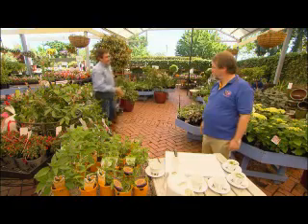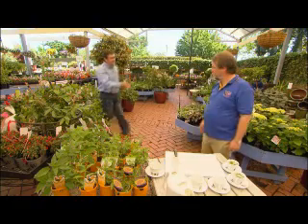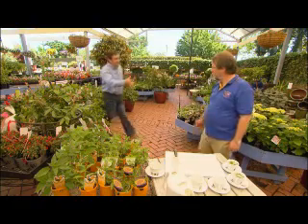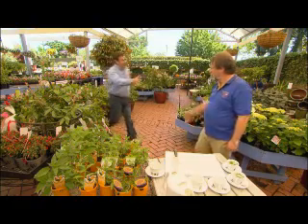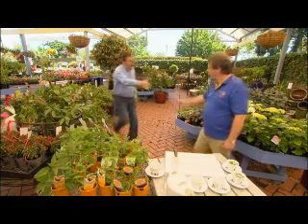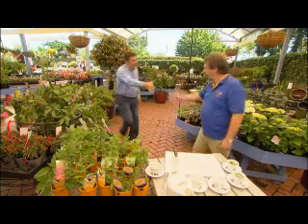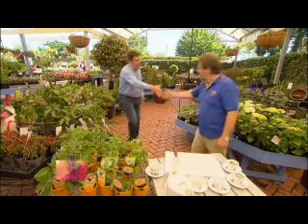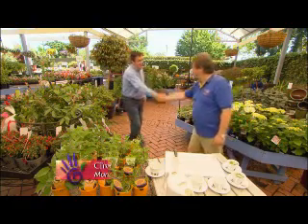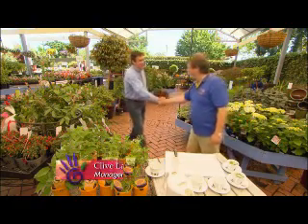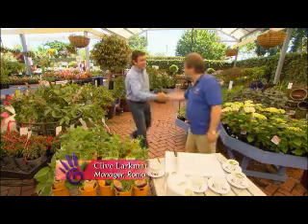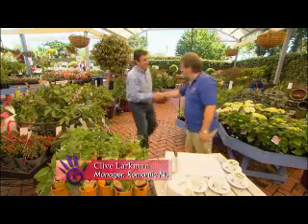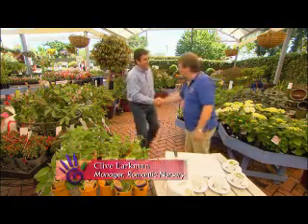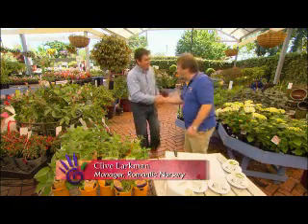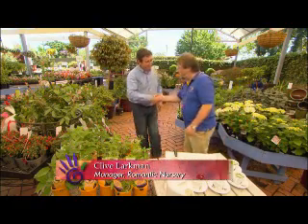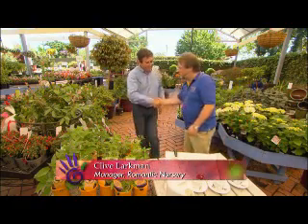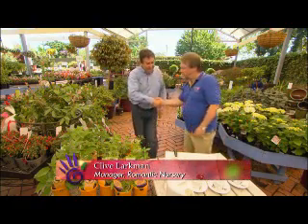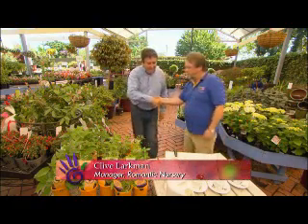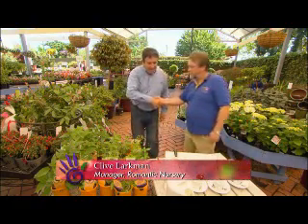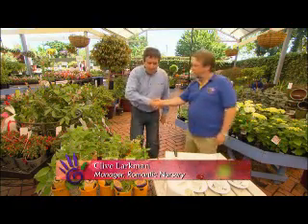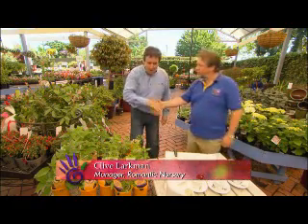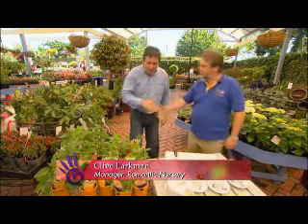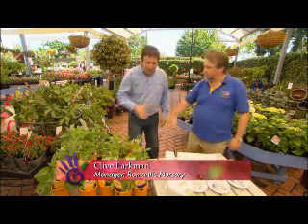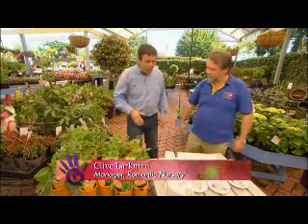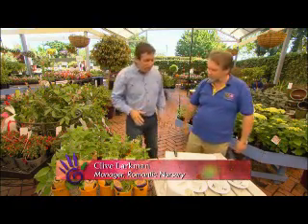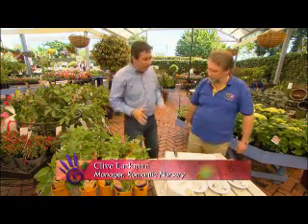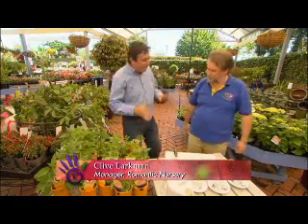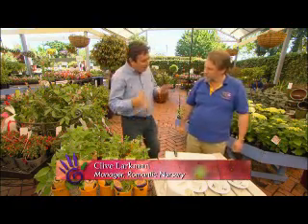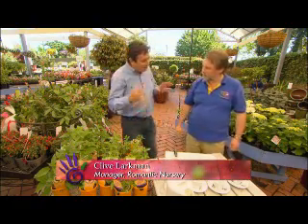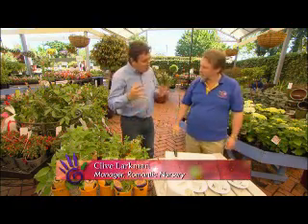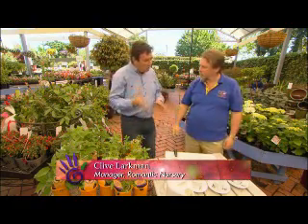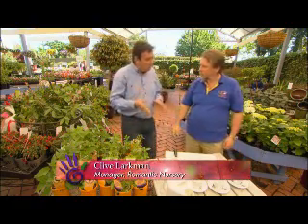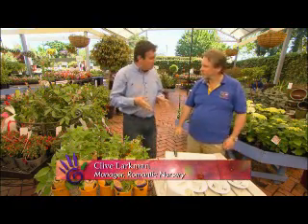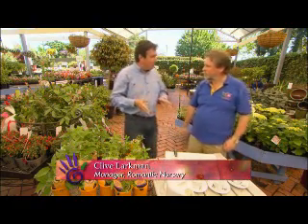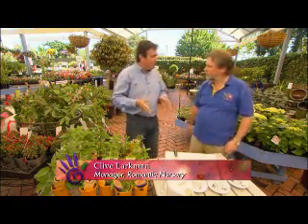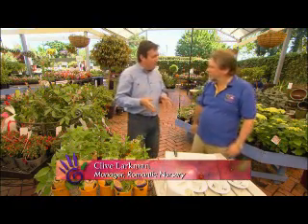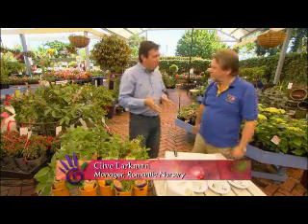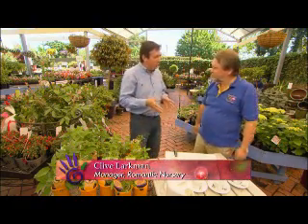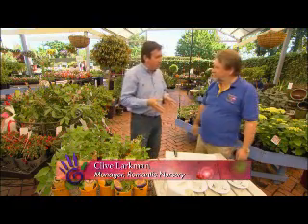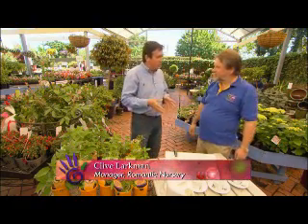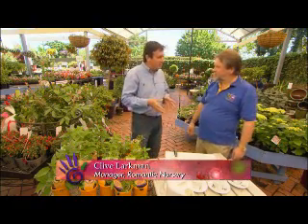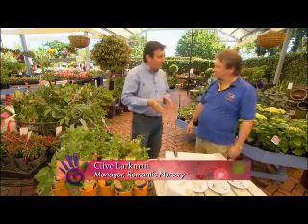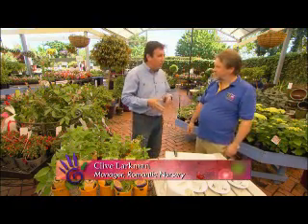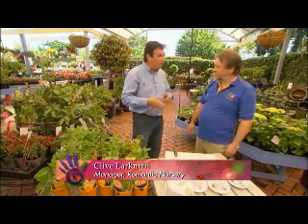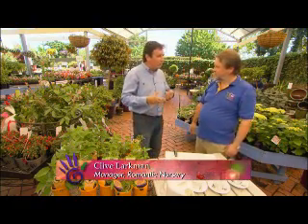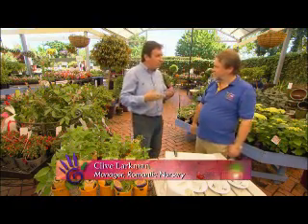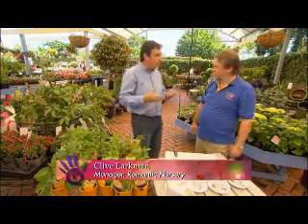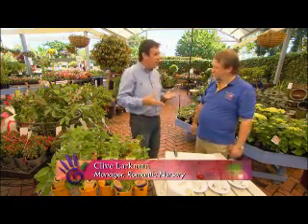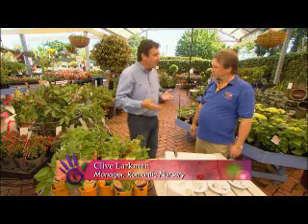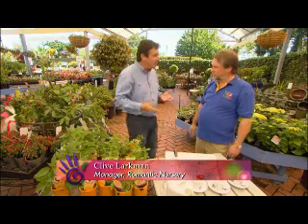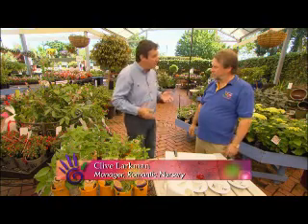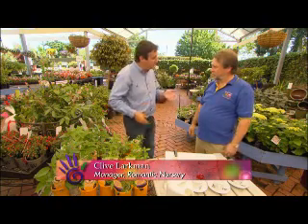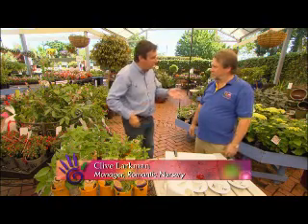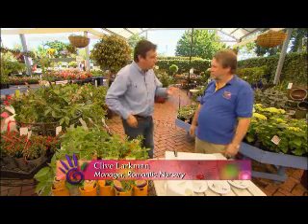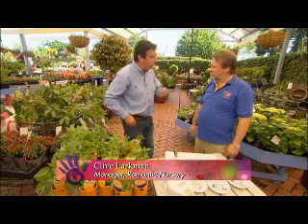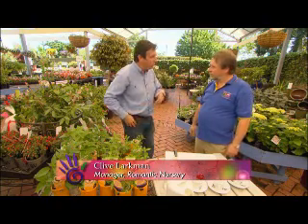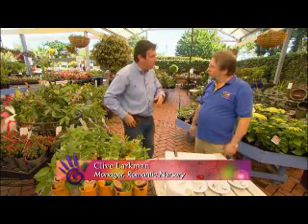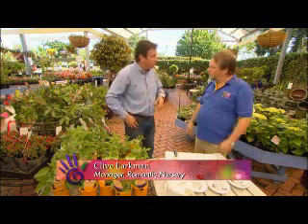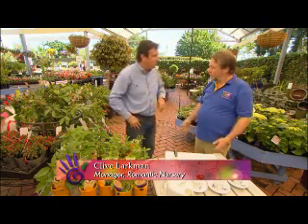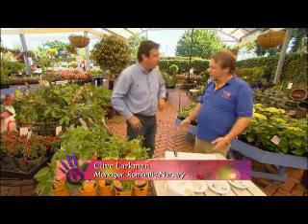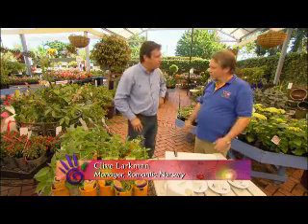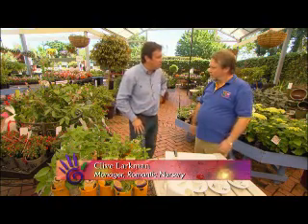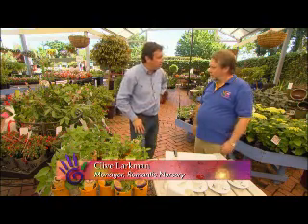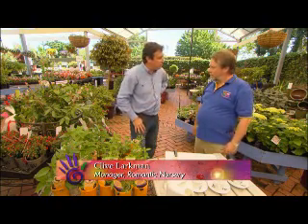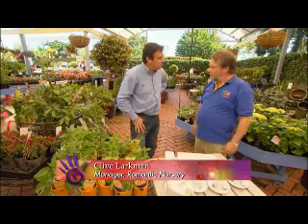G'day, Clive. How are you going? I'm well, mate. Very good. Now listen, herbs are pretty important in our diet for flavour, but why do you think they're so good?